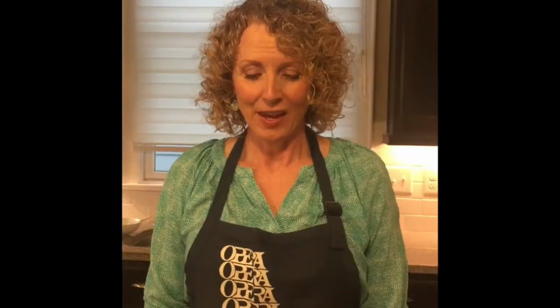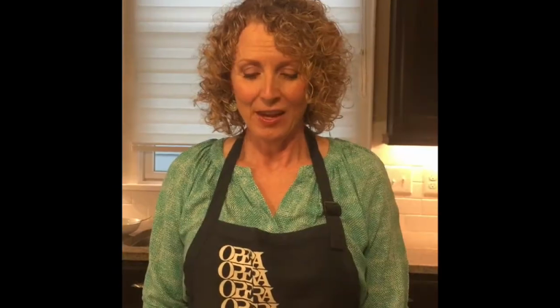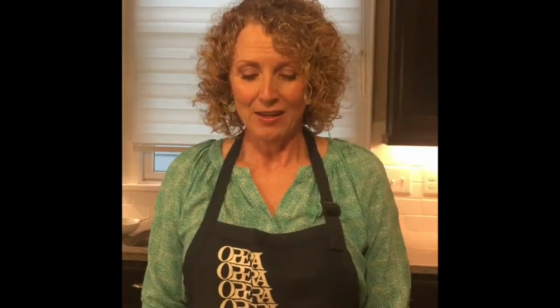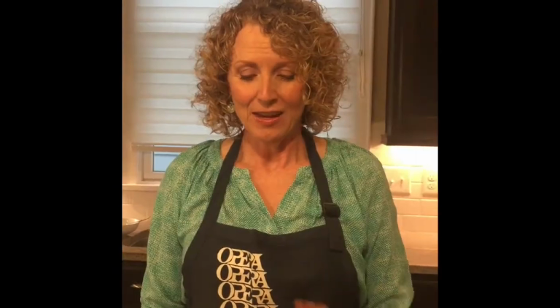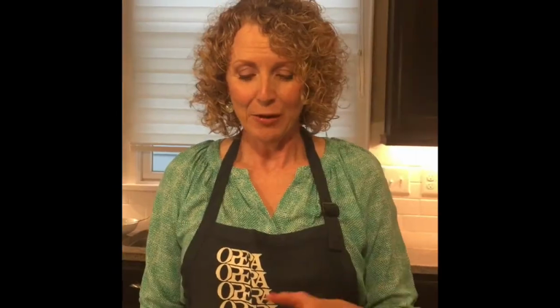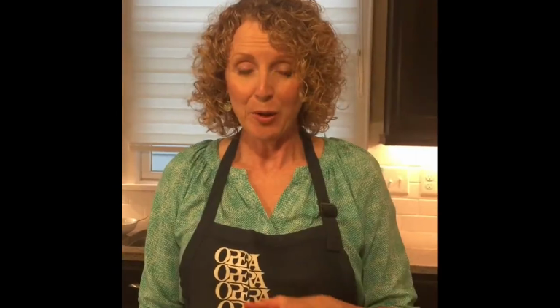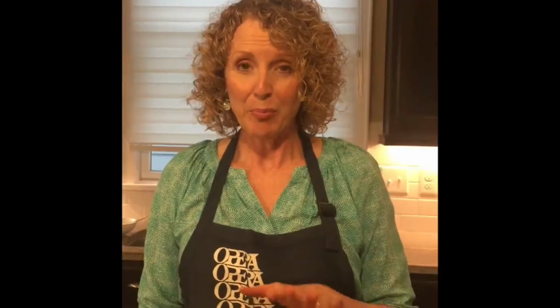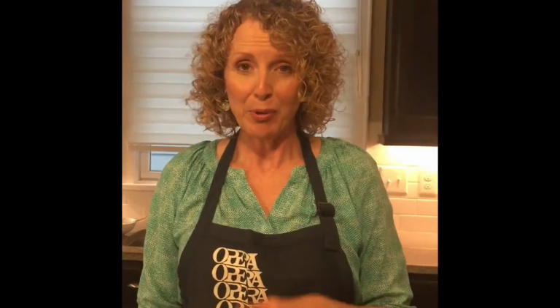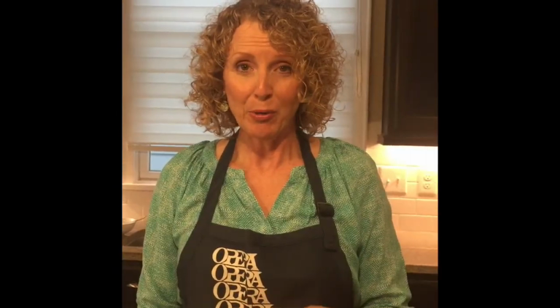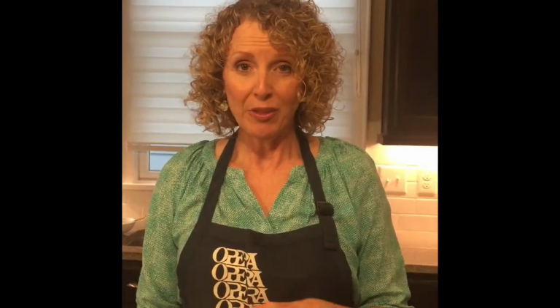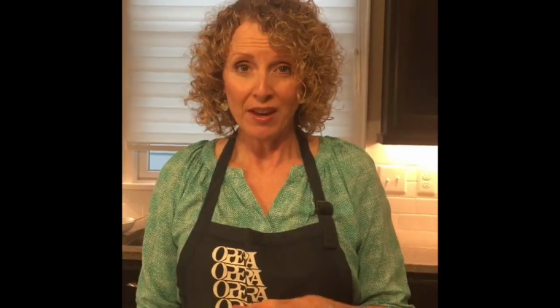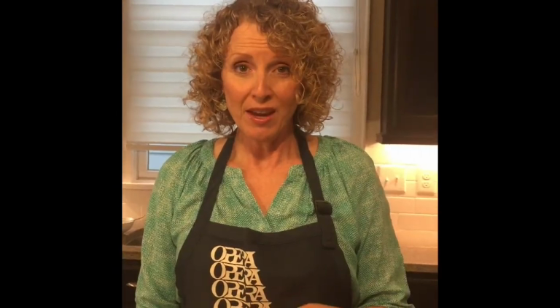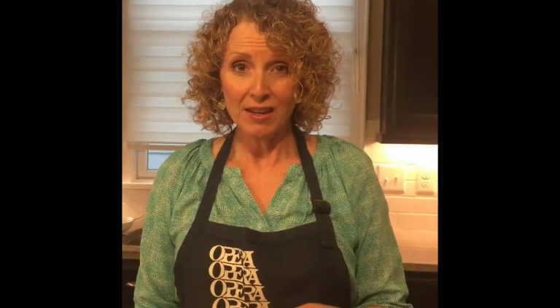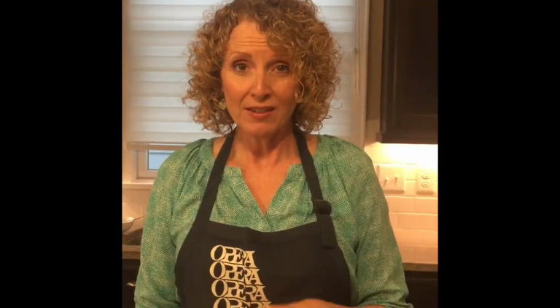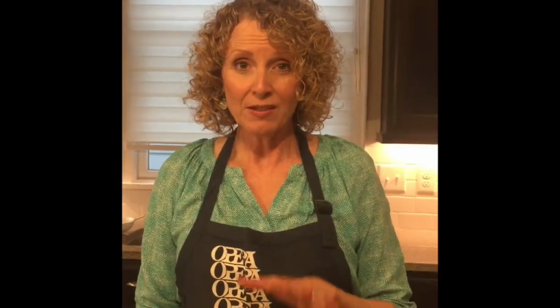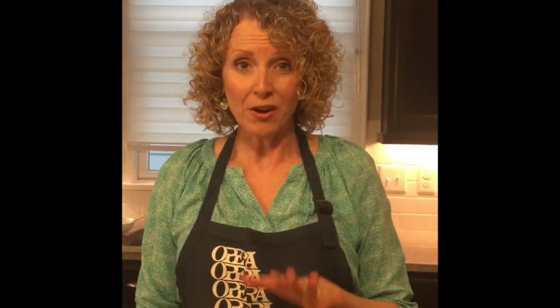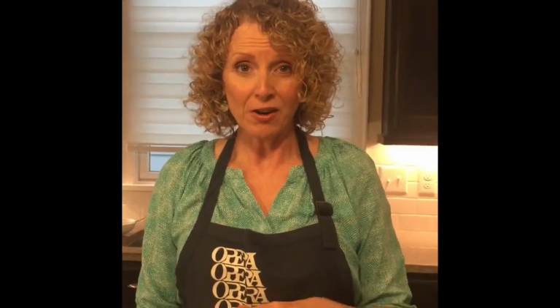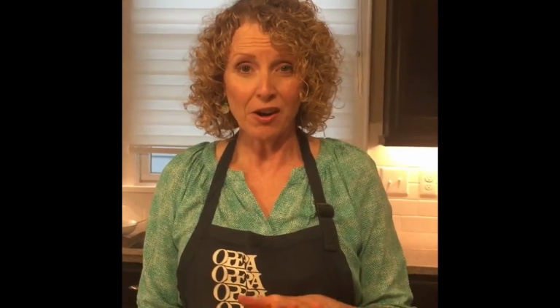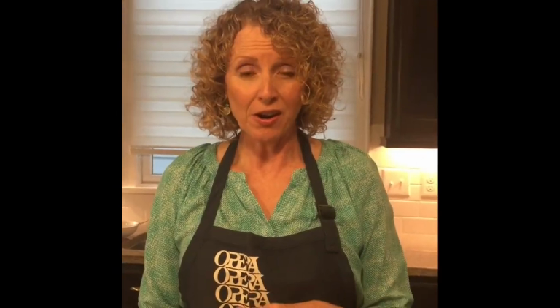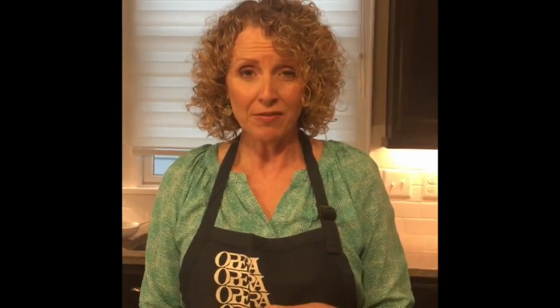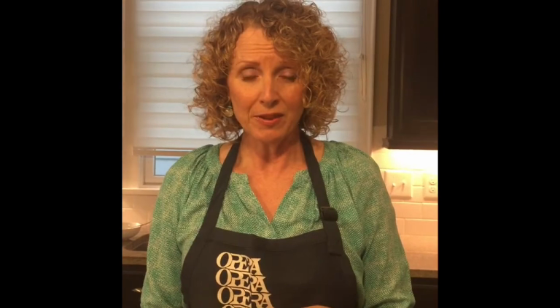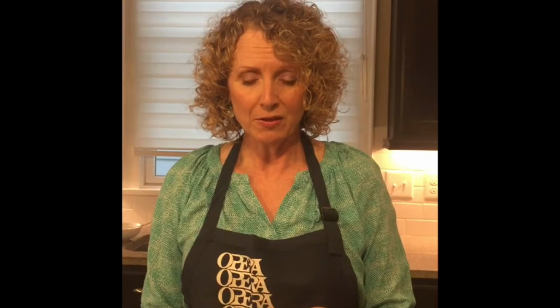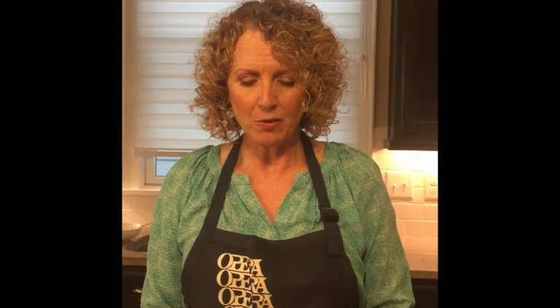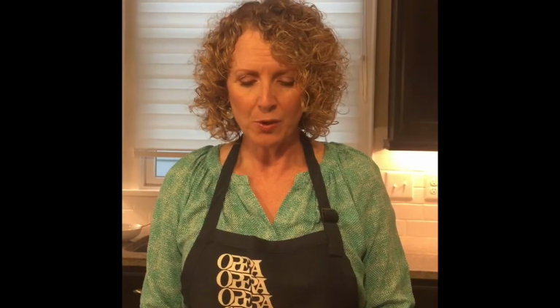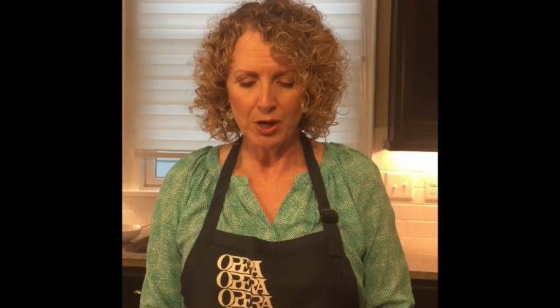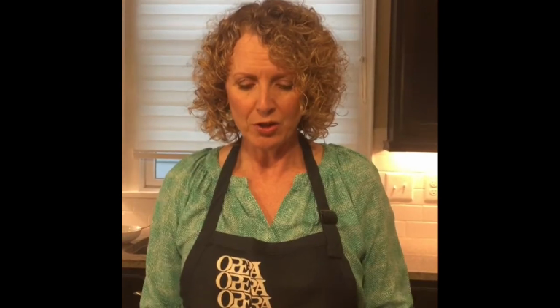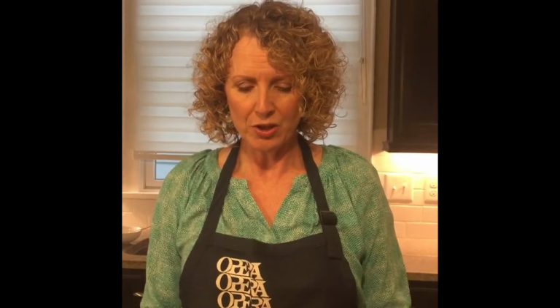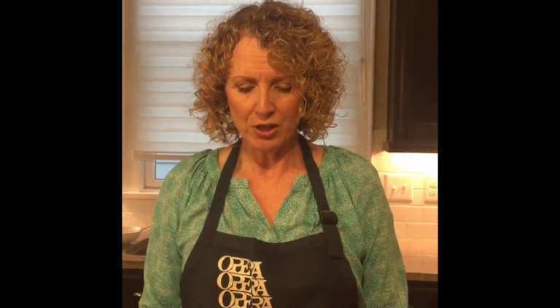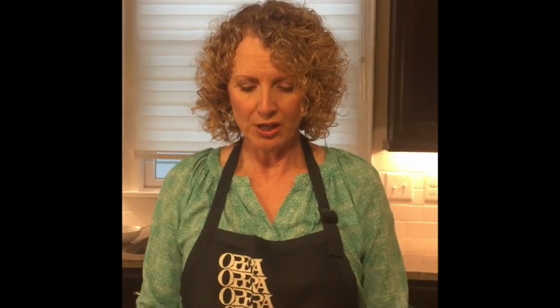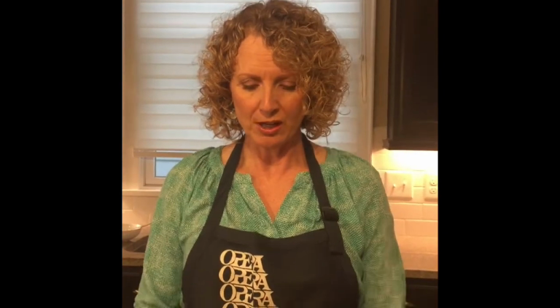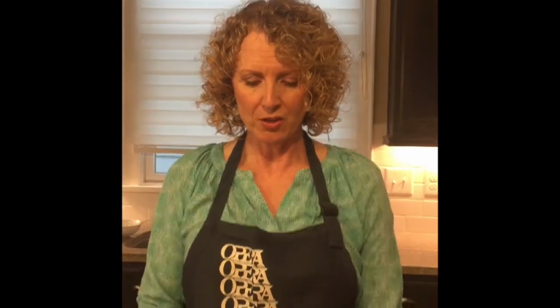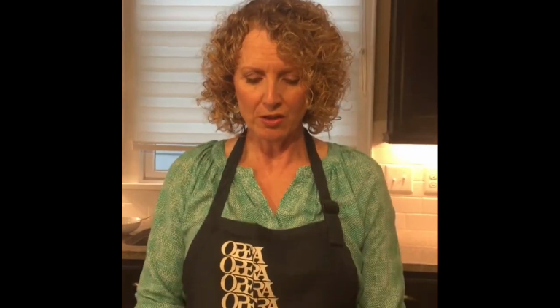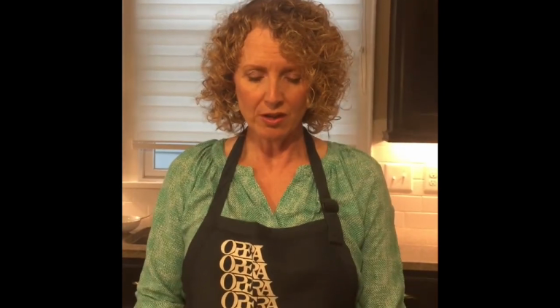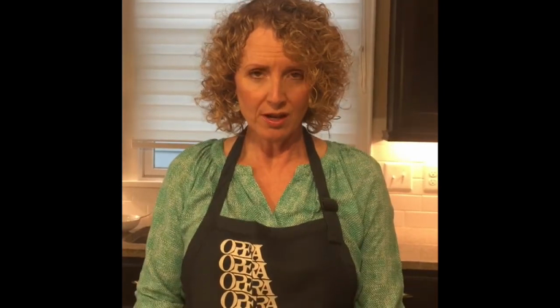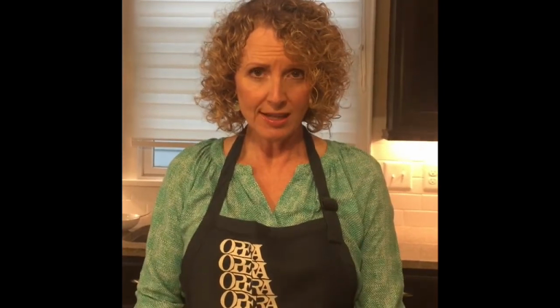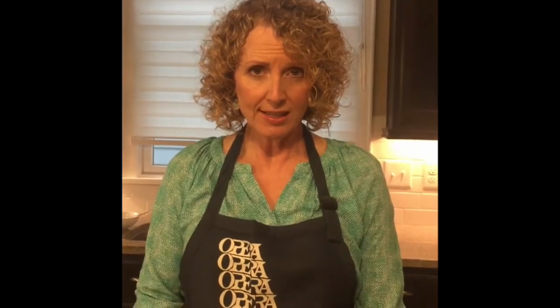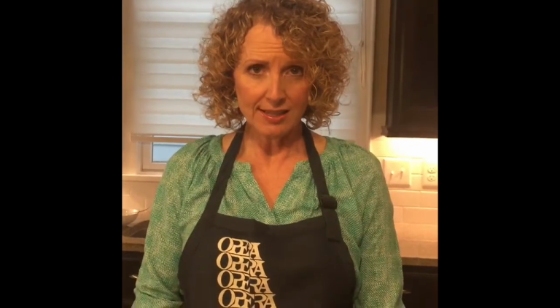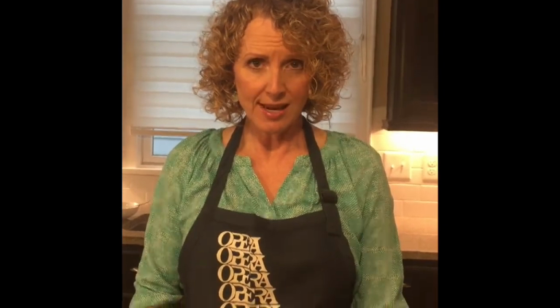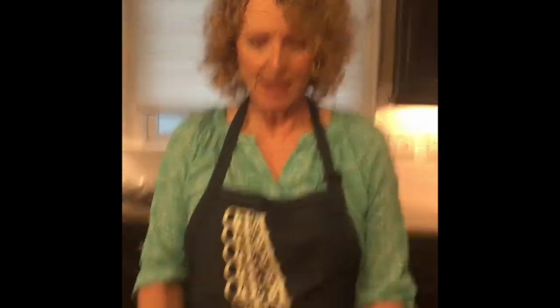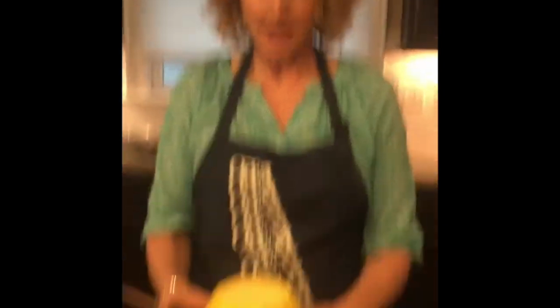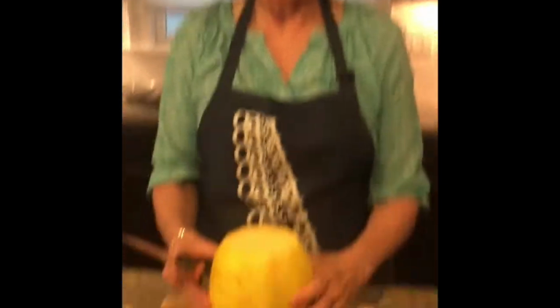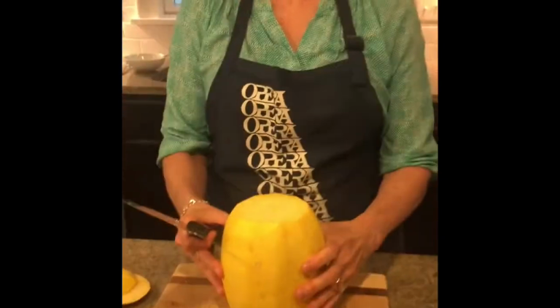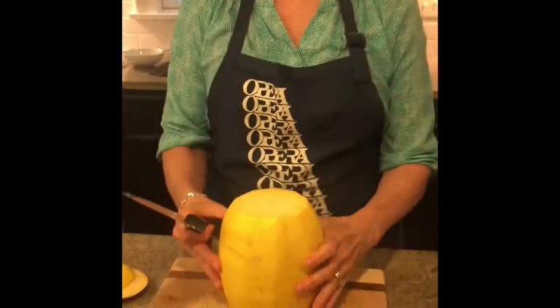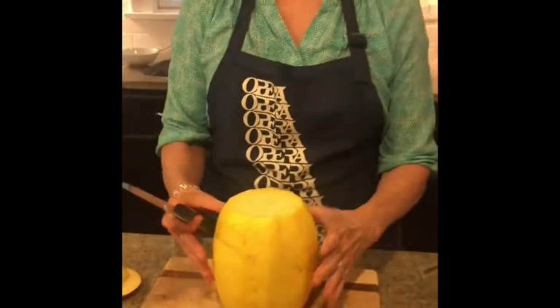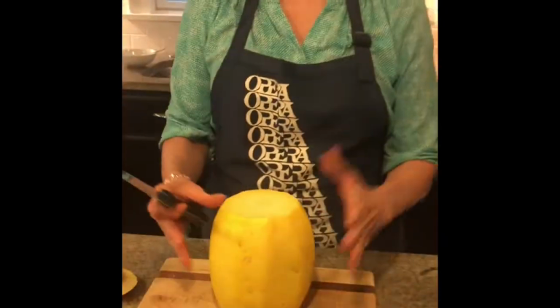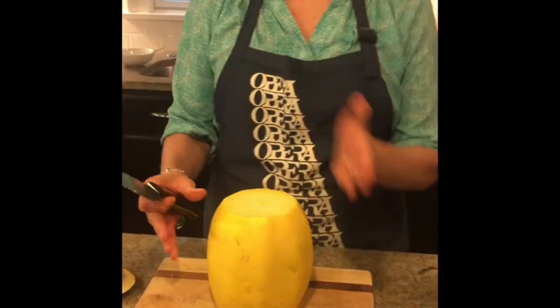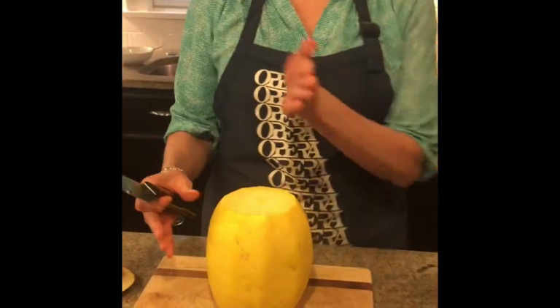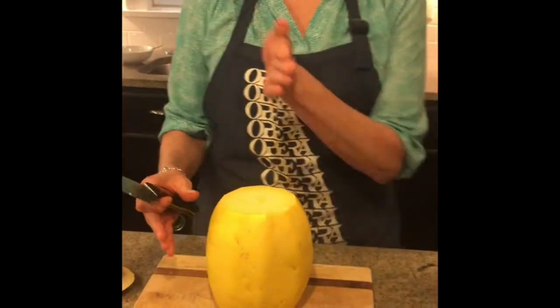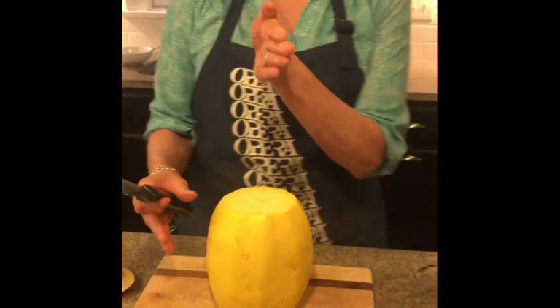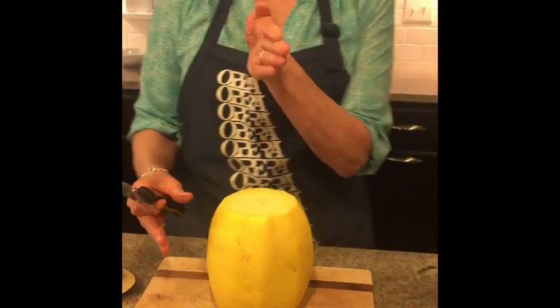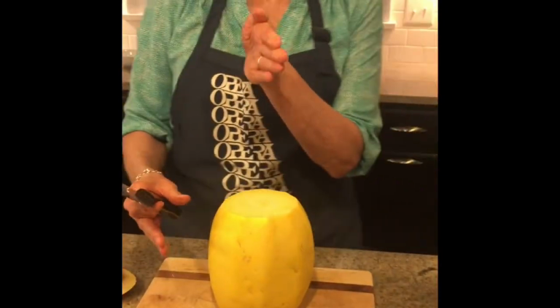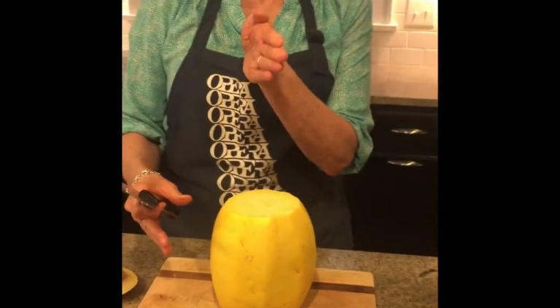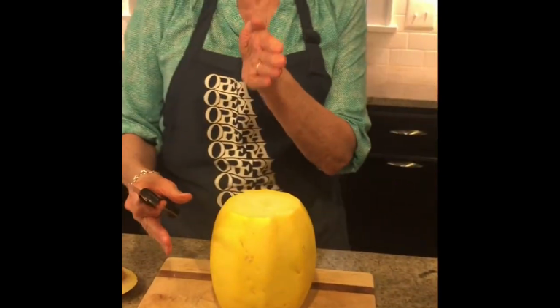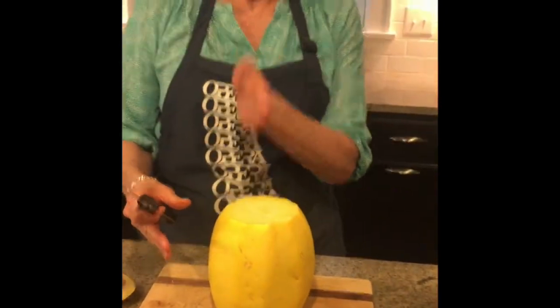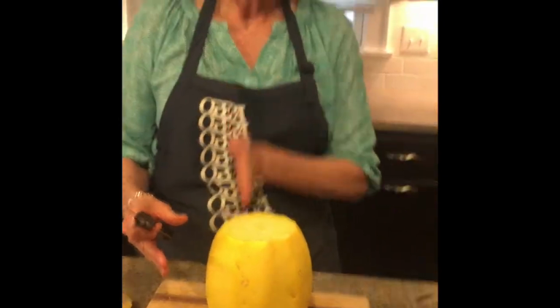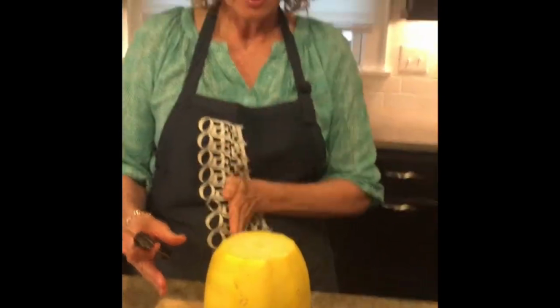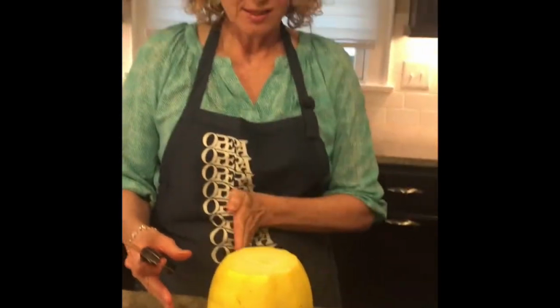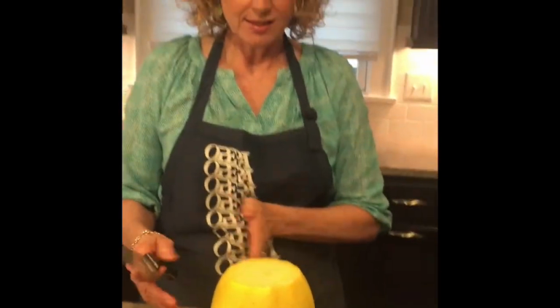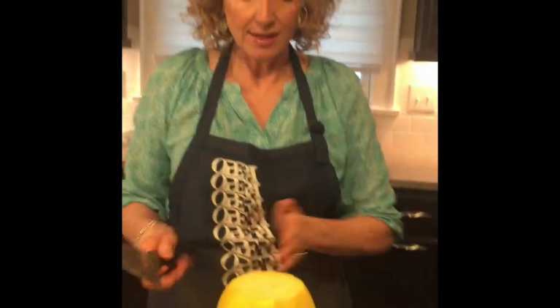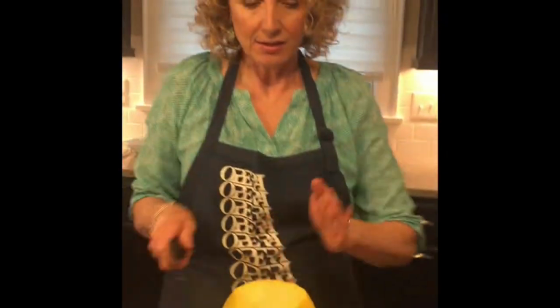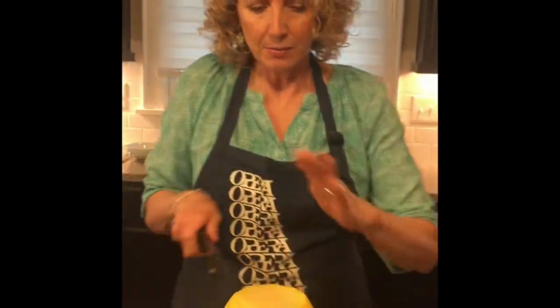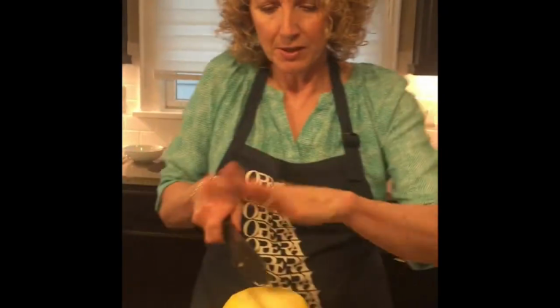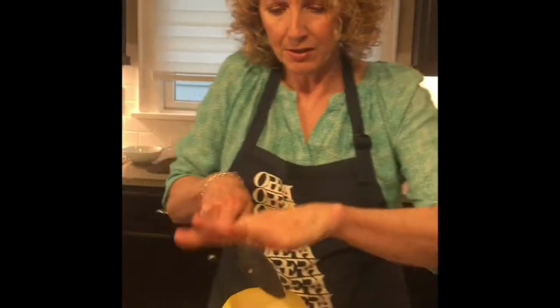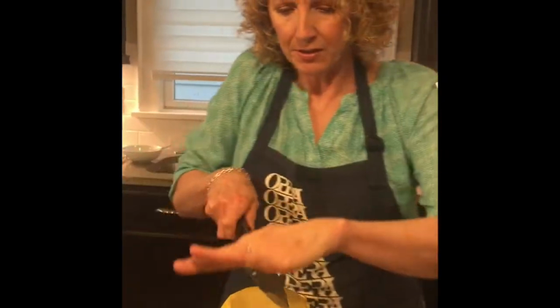Now that both ends are off the squash, I turn it on its end and I'm gonna cut down the middle.